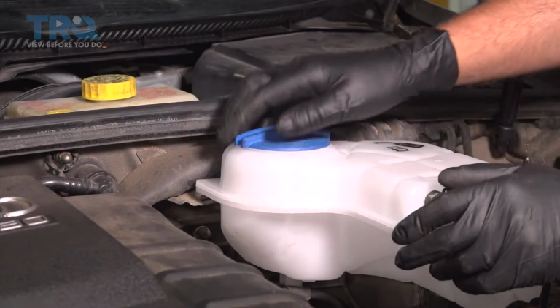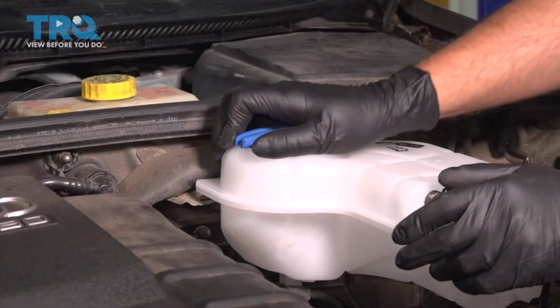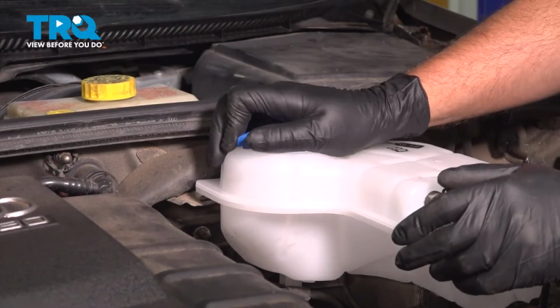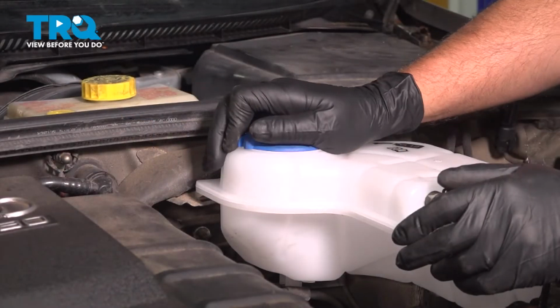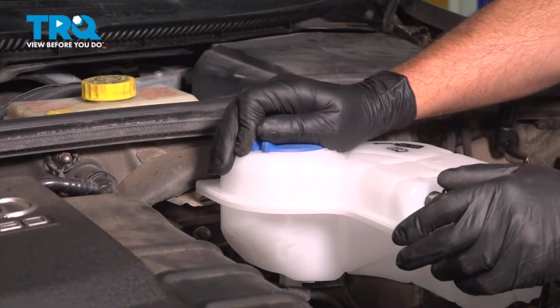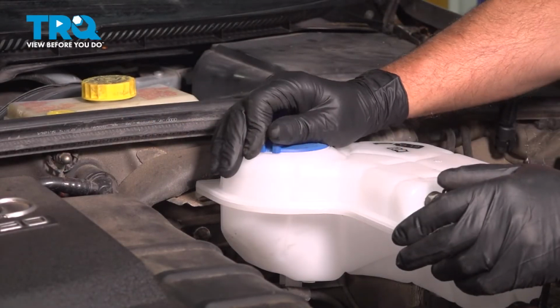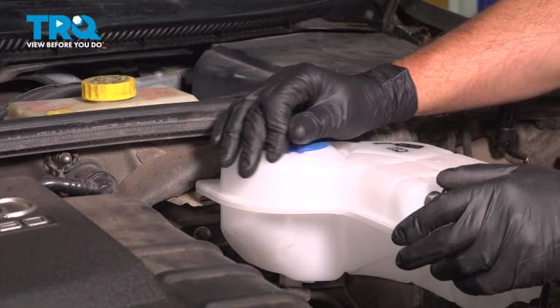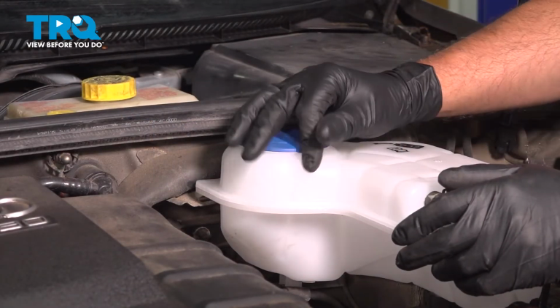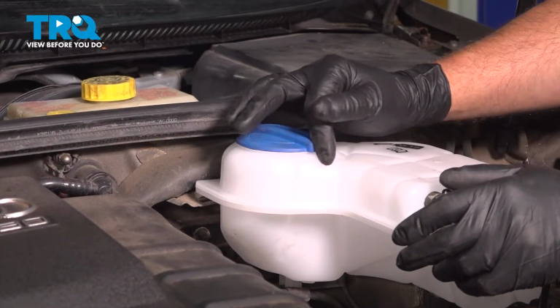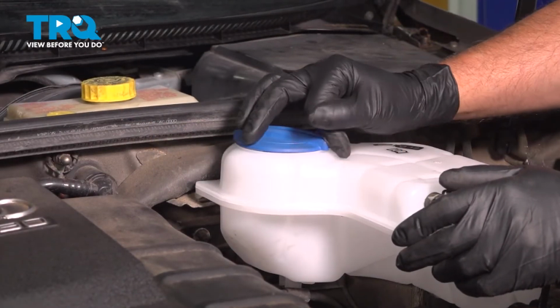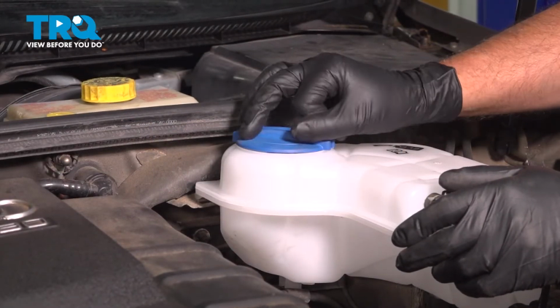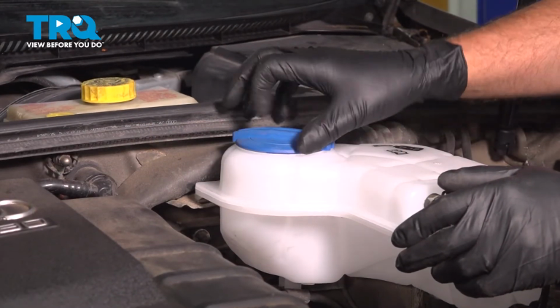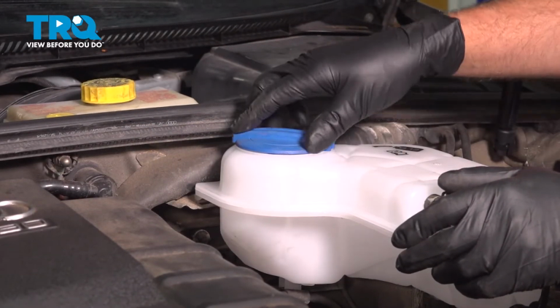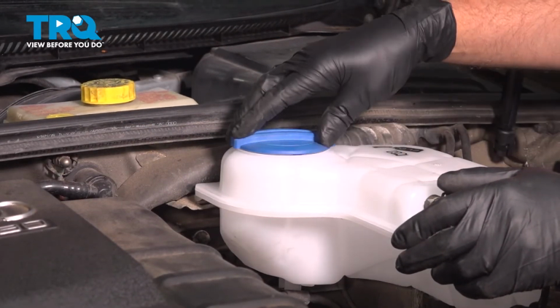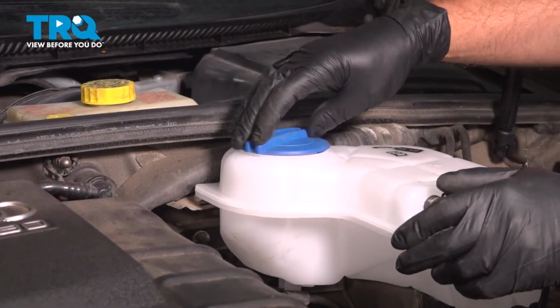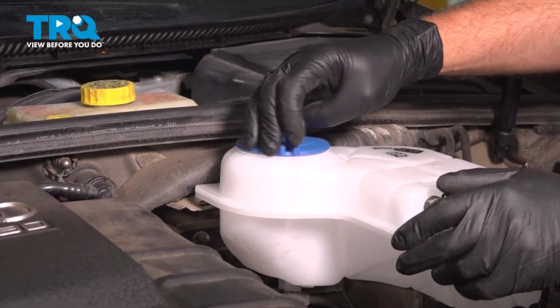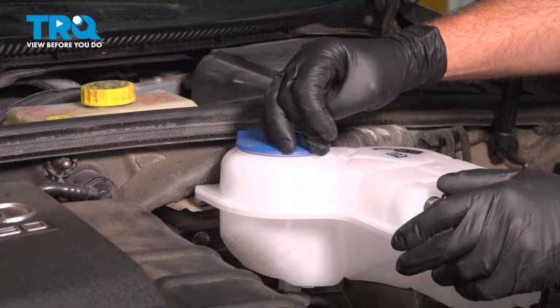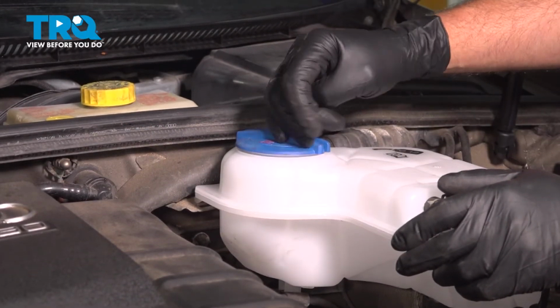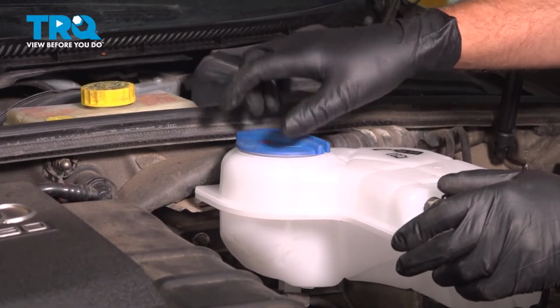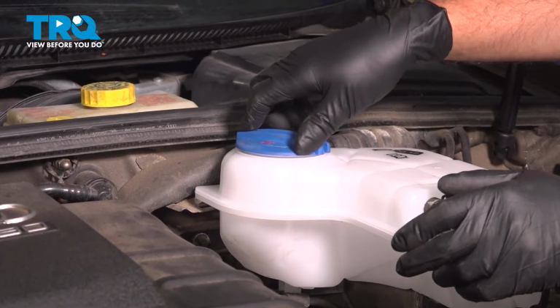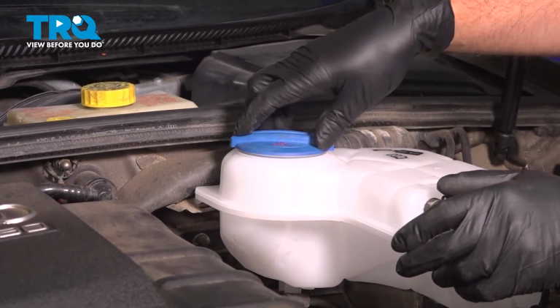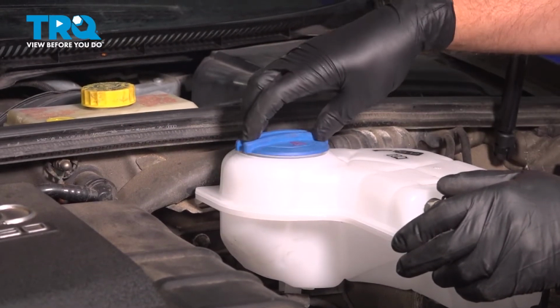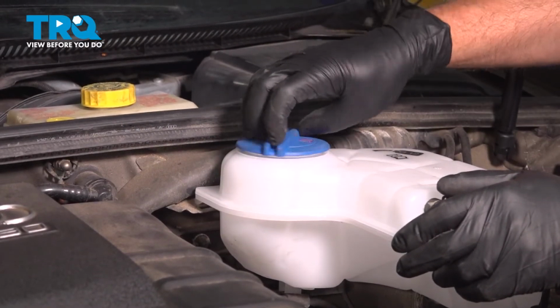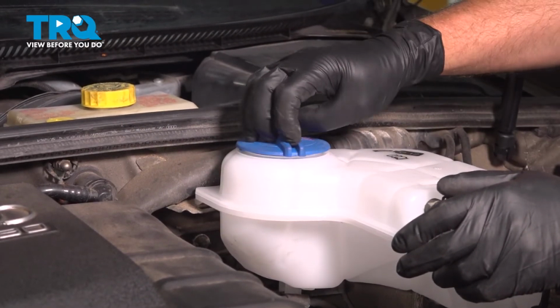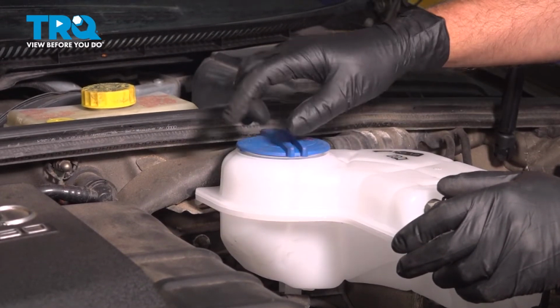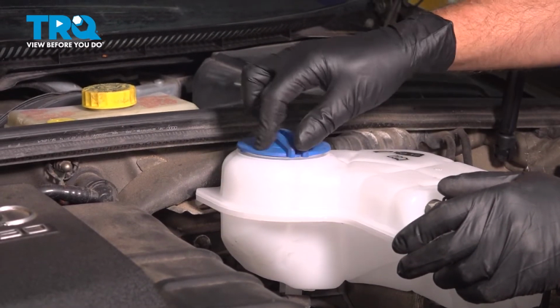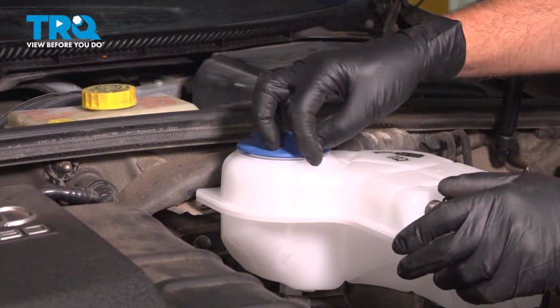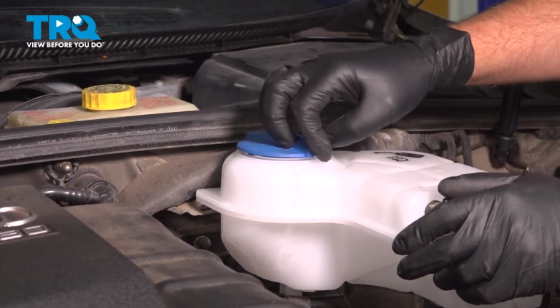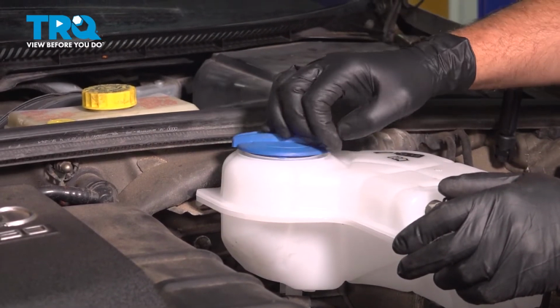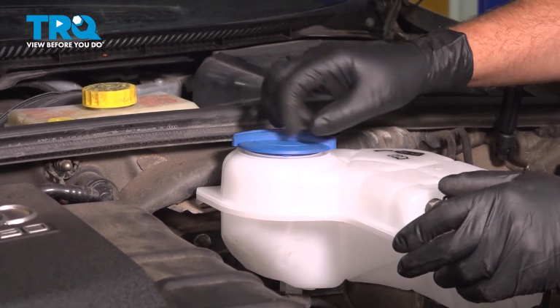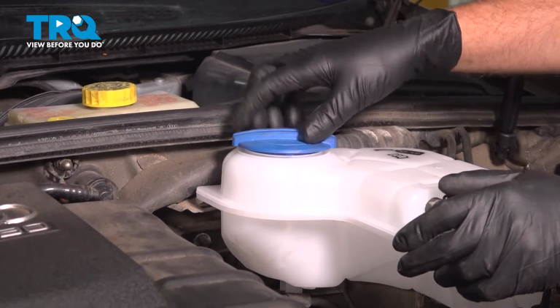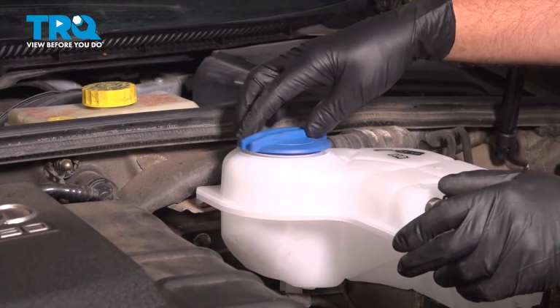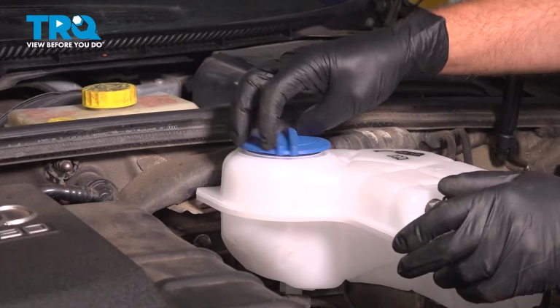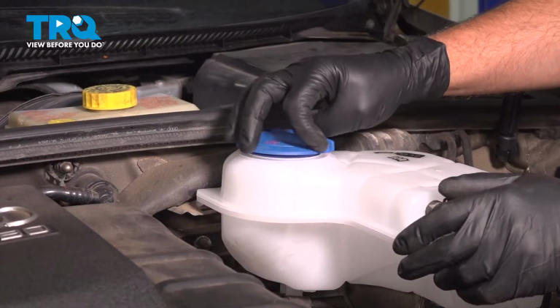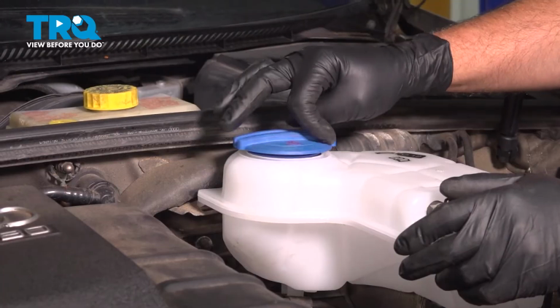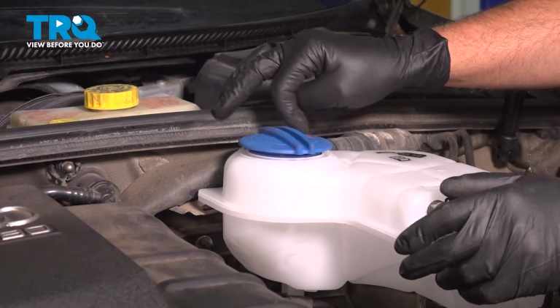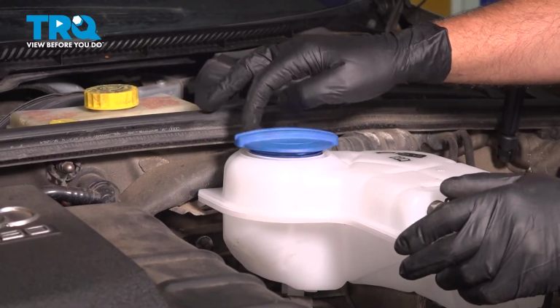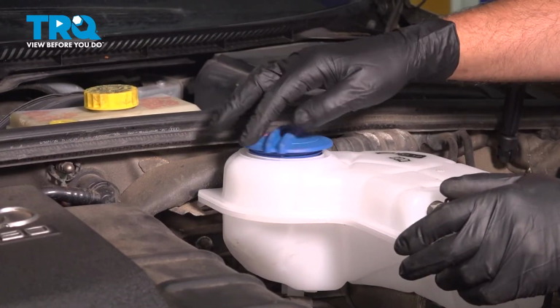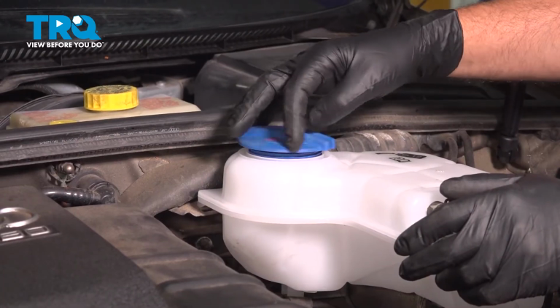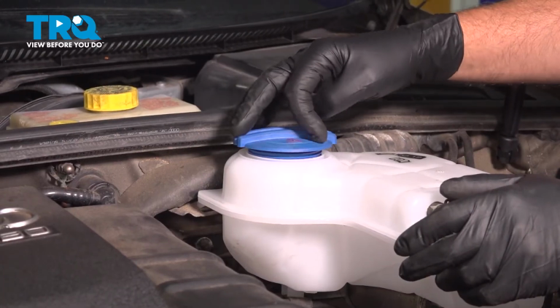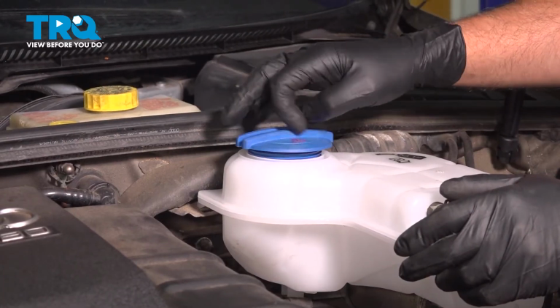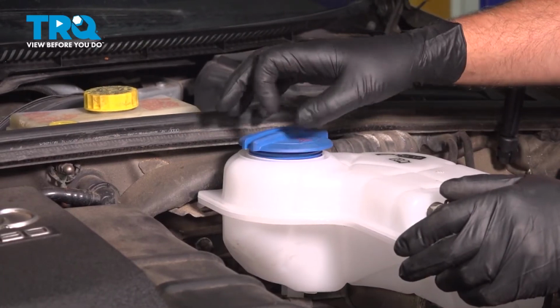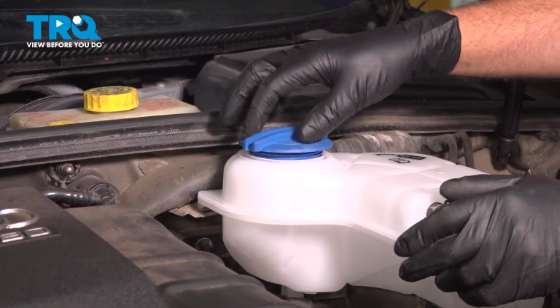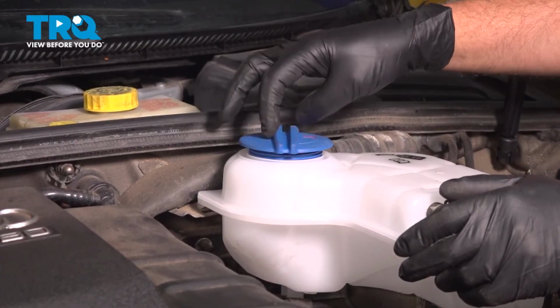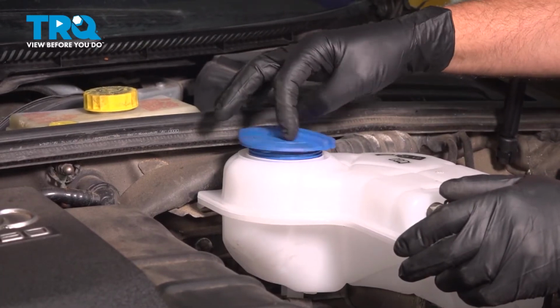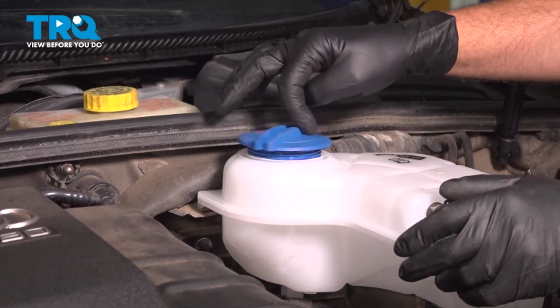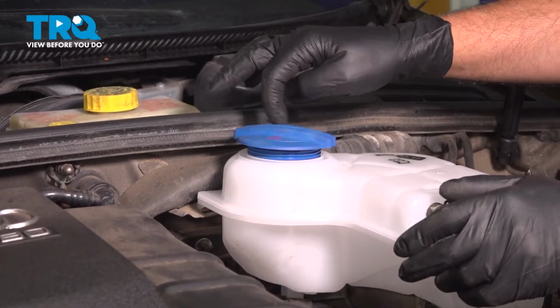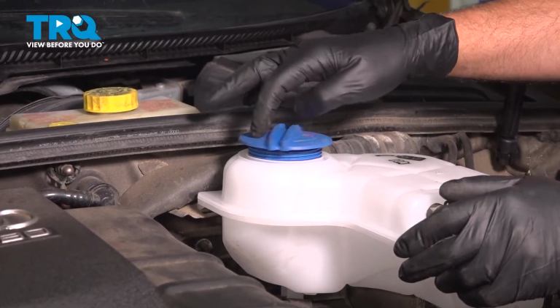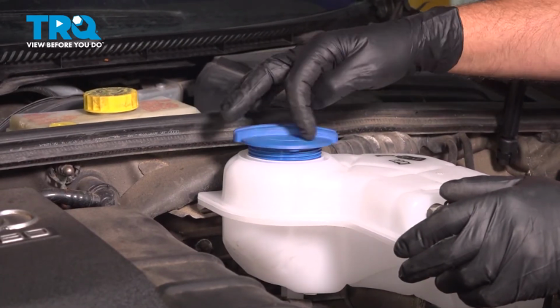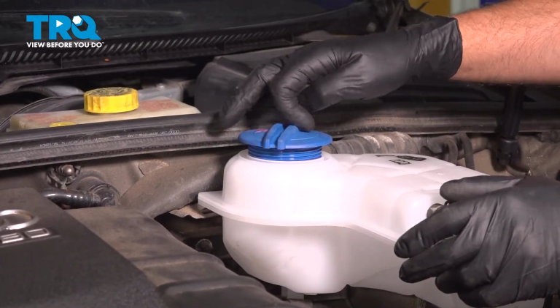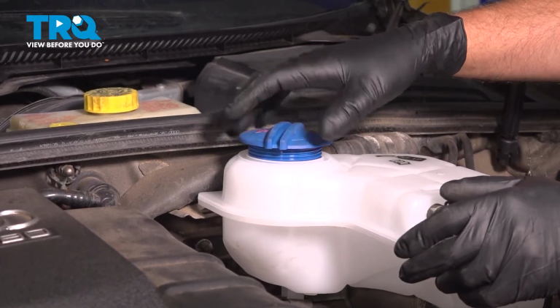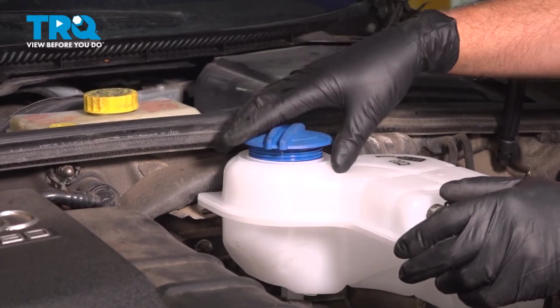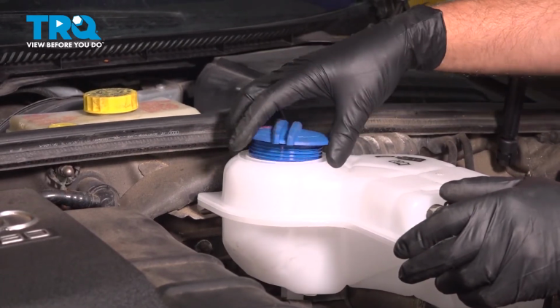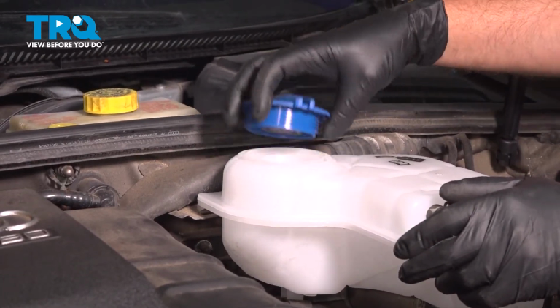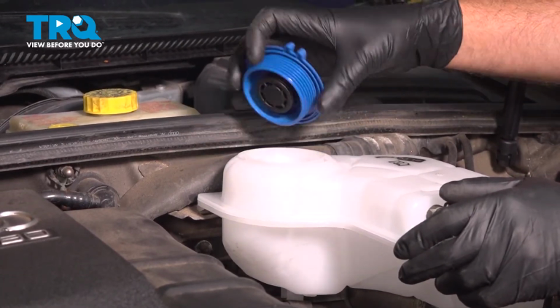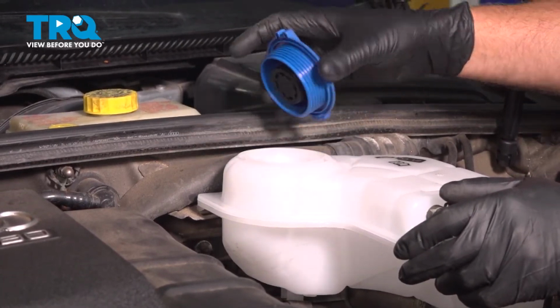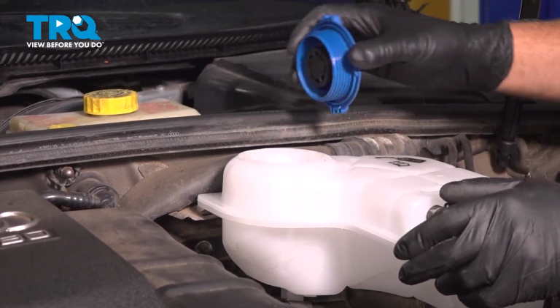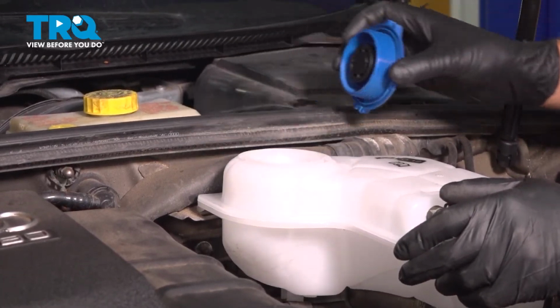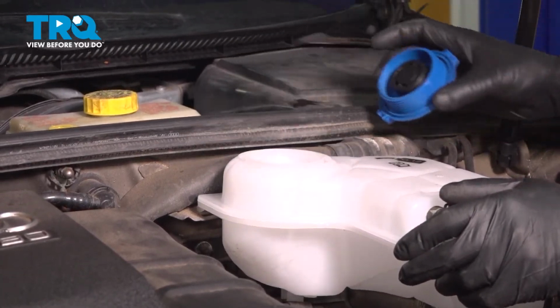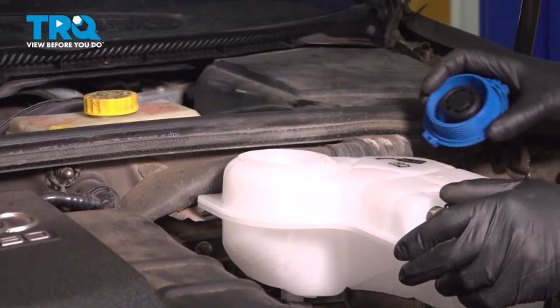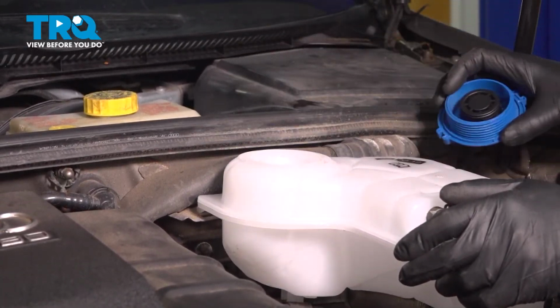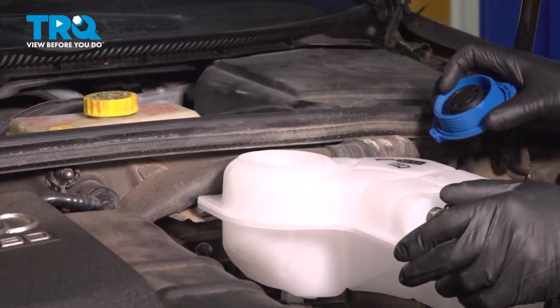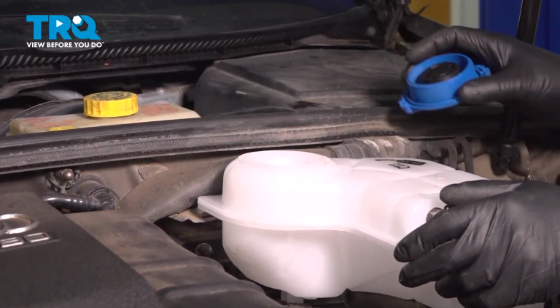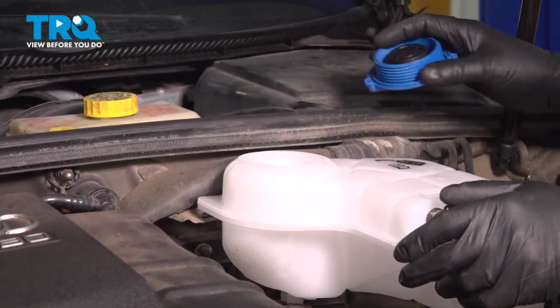Remove the cap and the coolant. Make sure the engine is cold when you're doing this. Just set that aside.